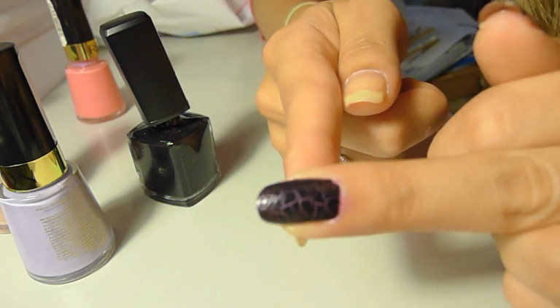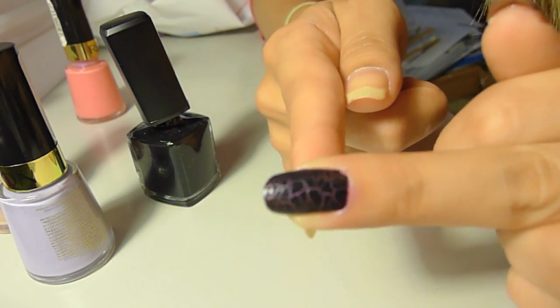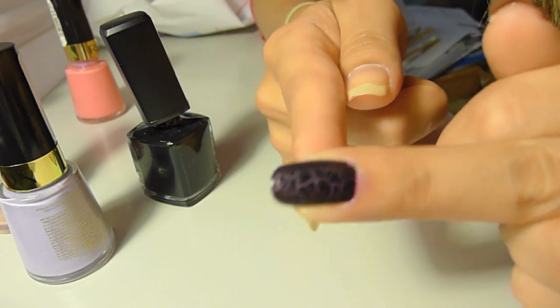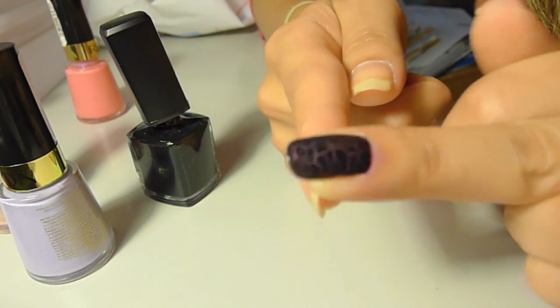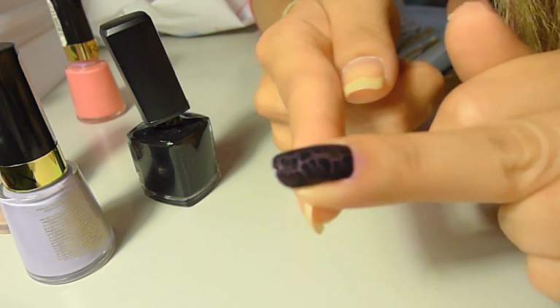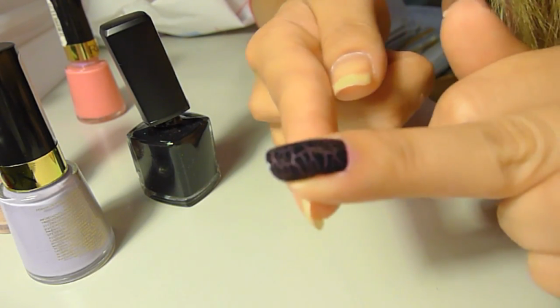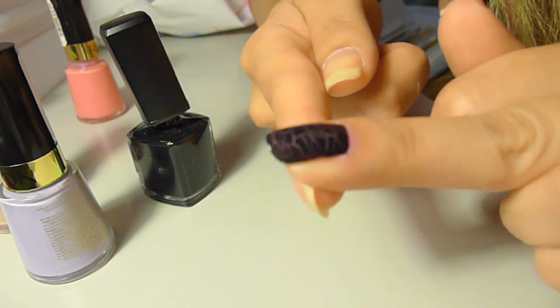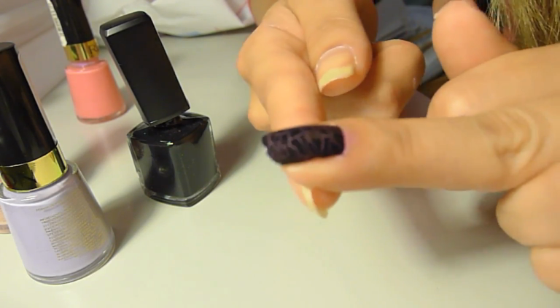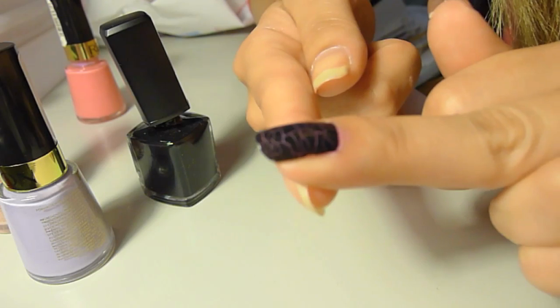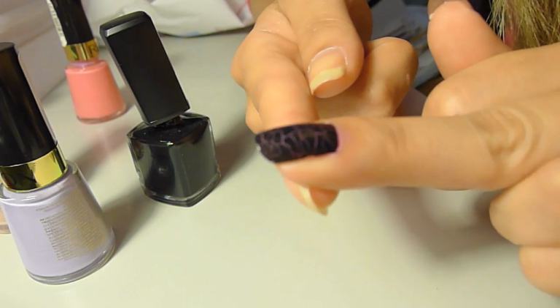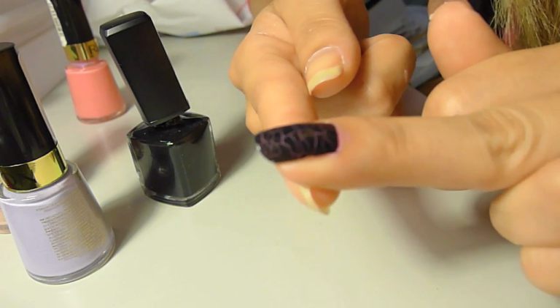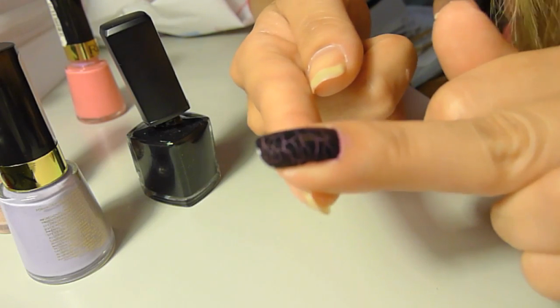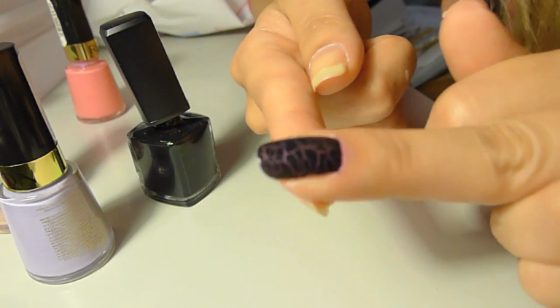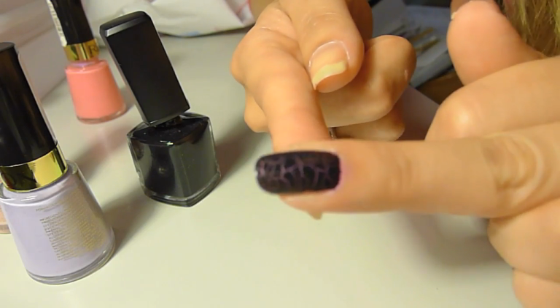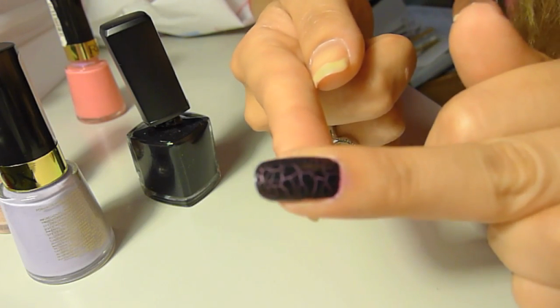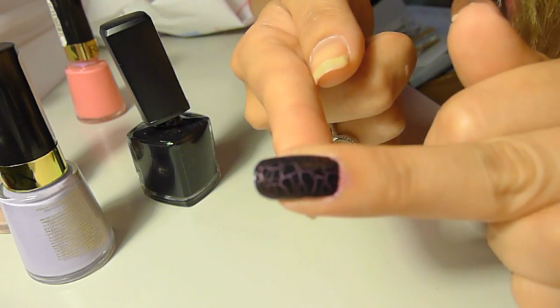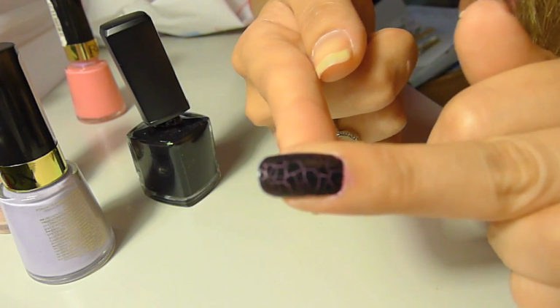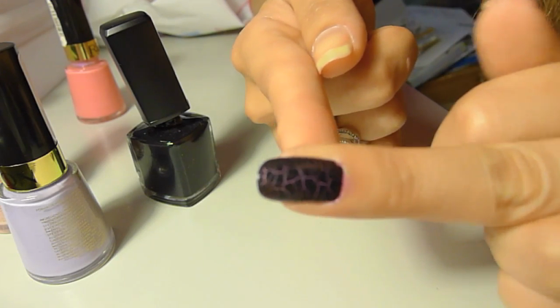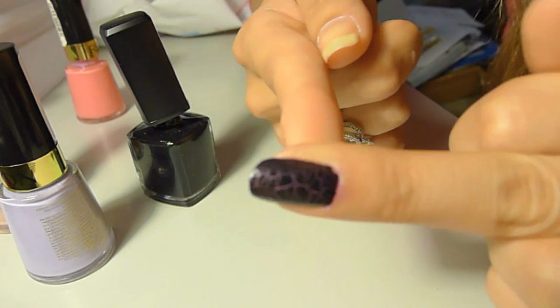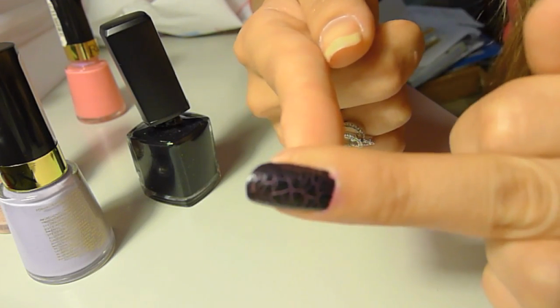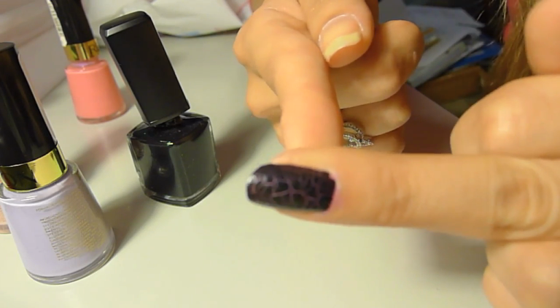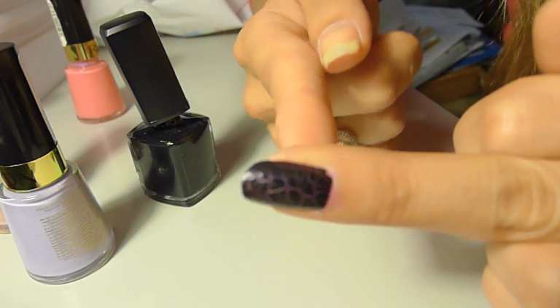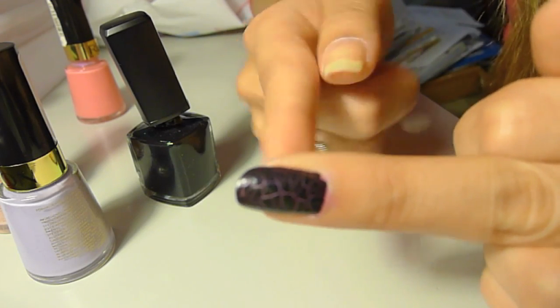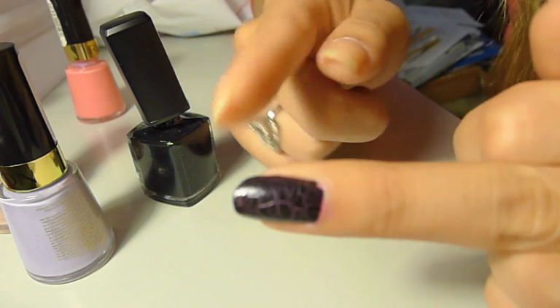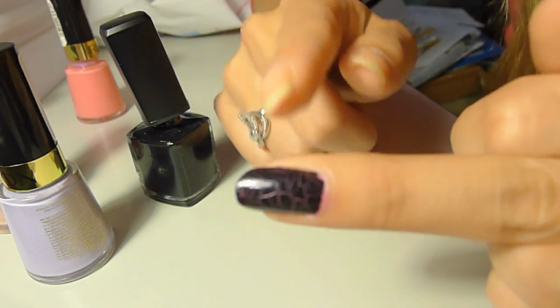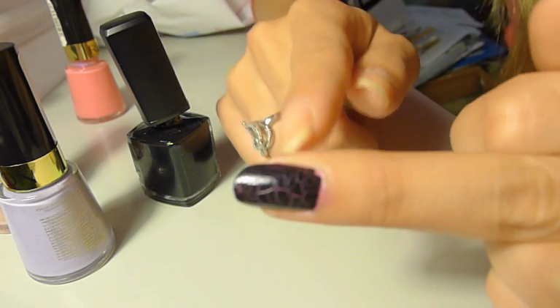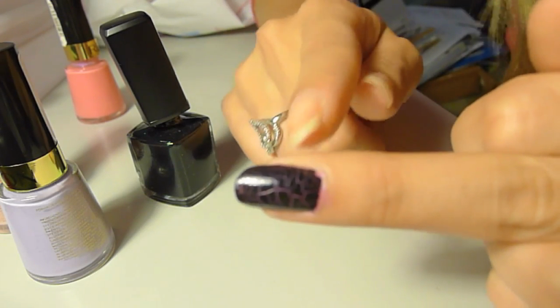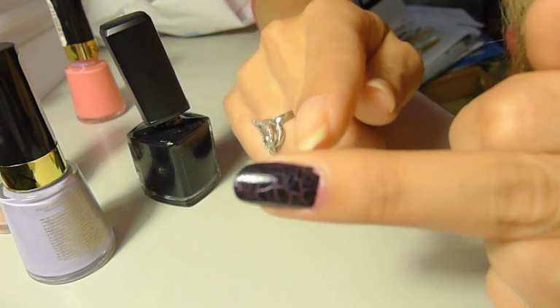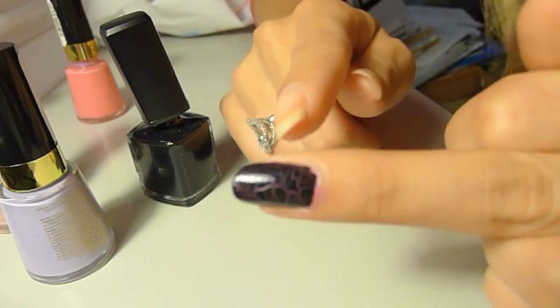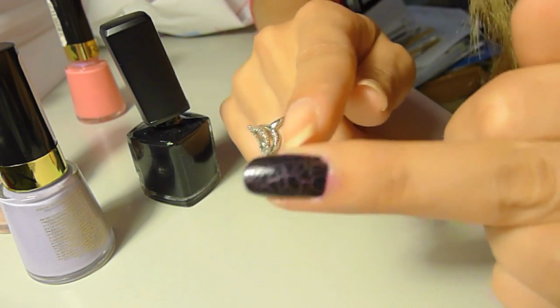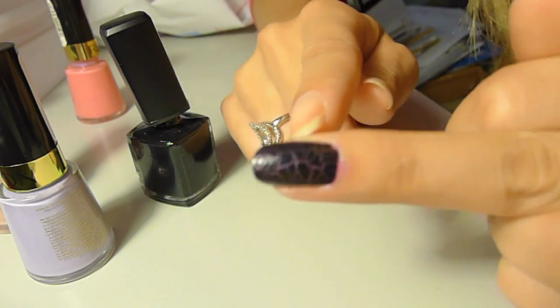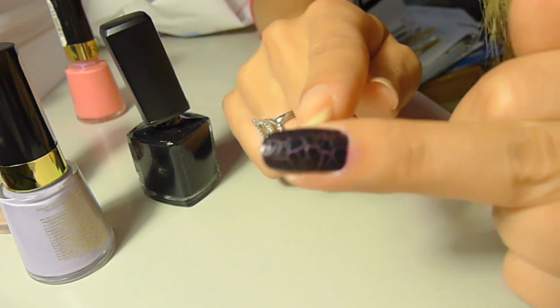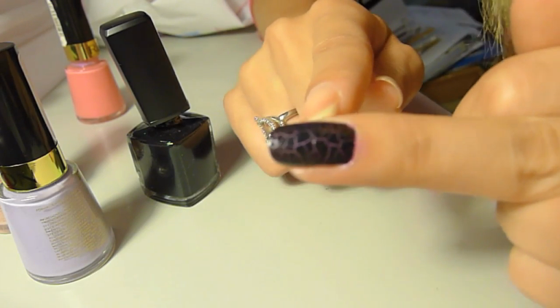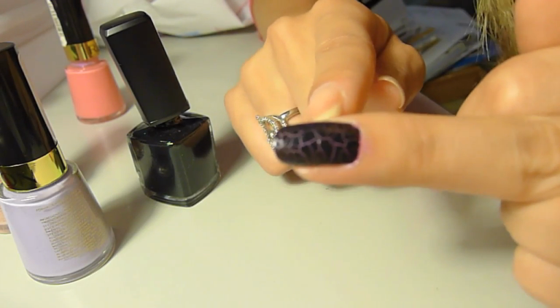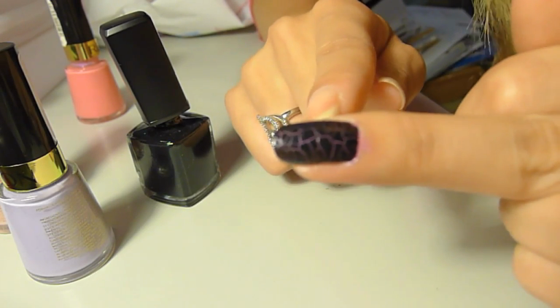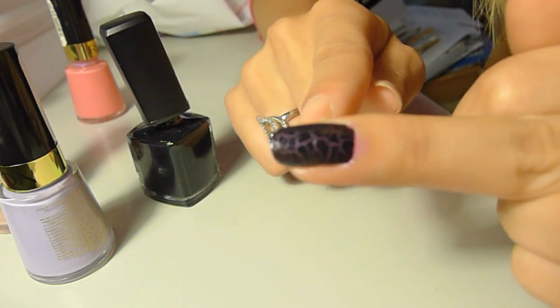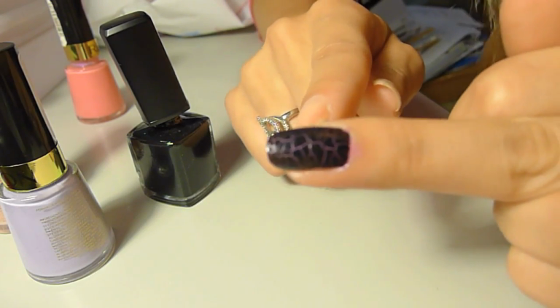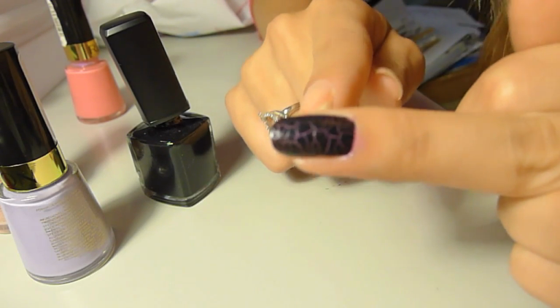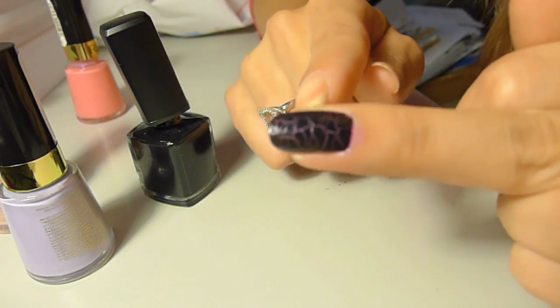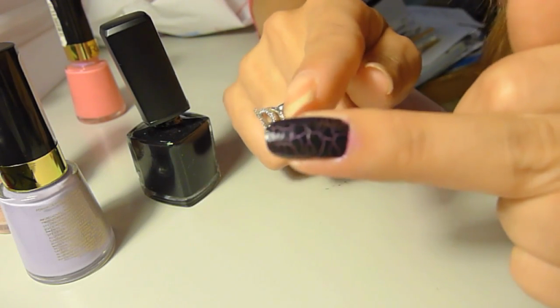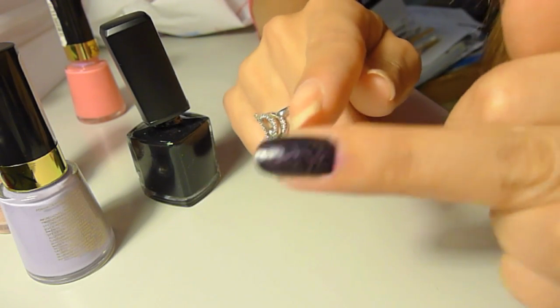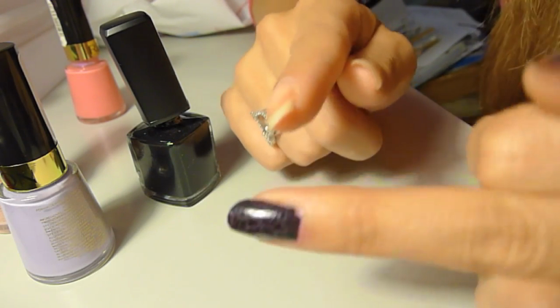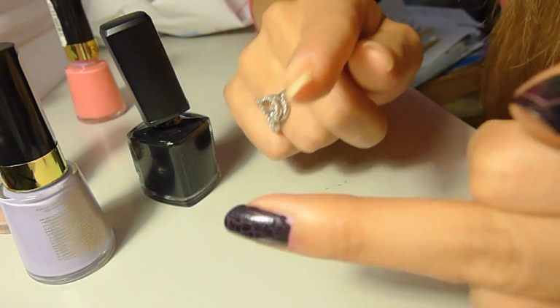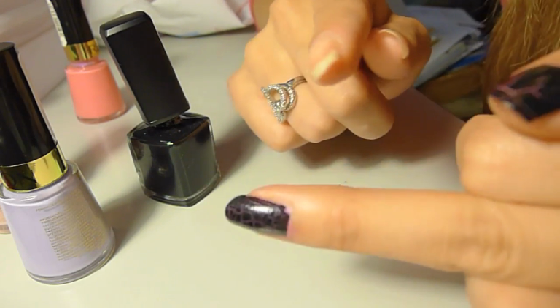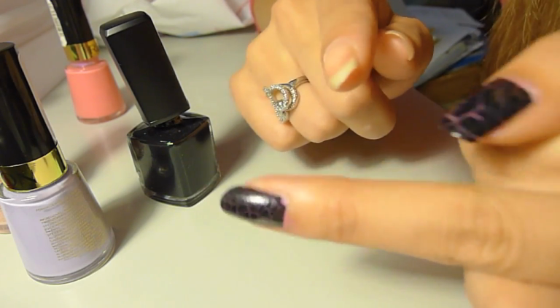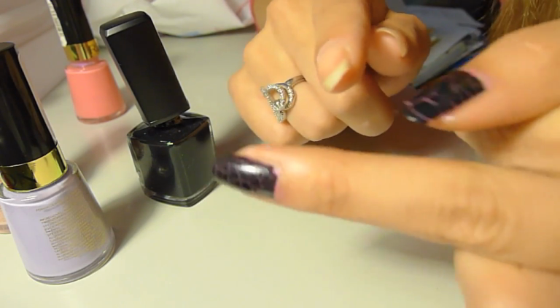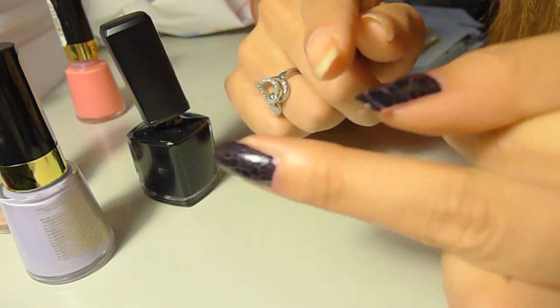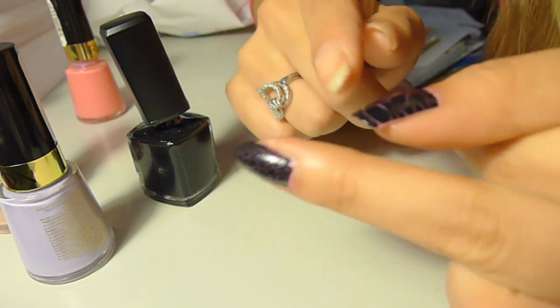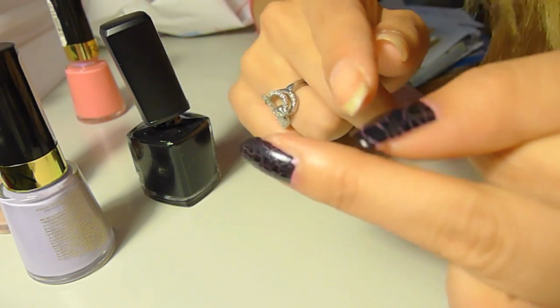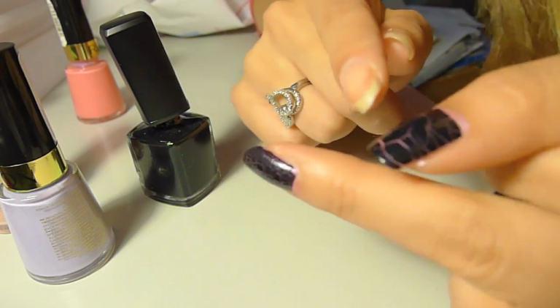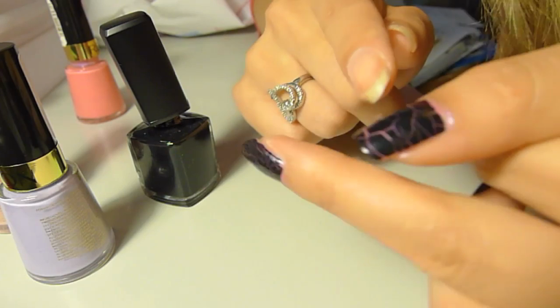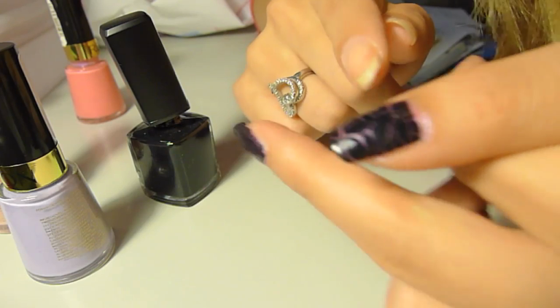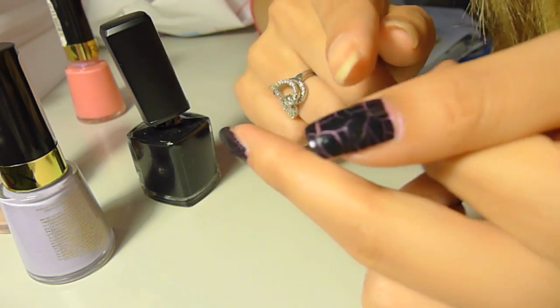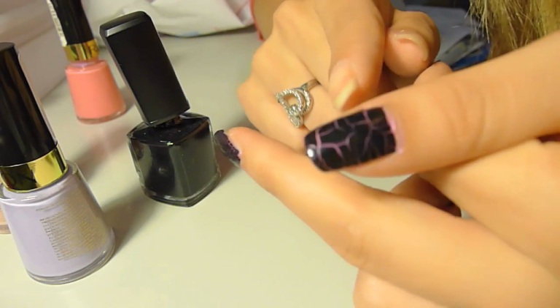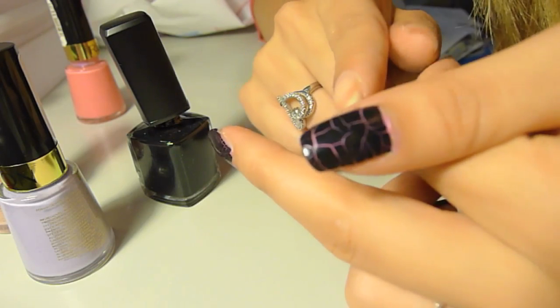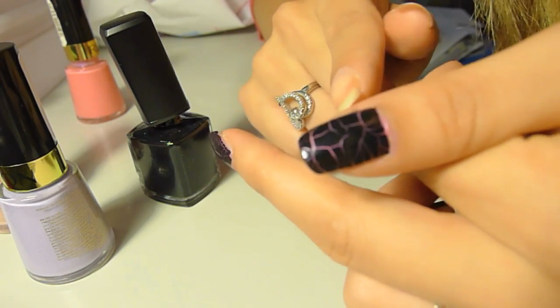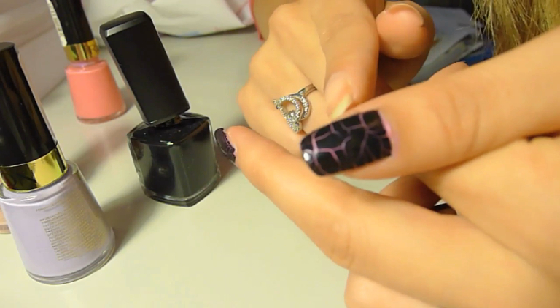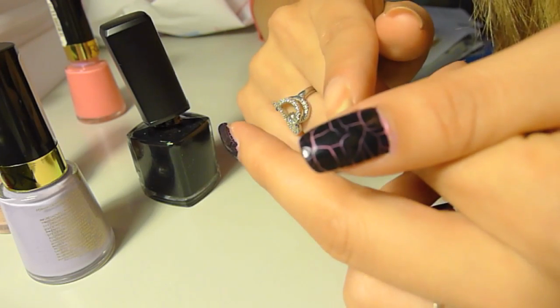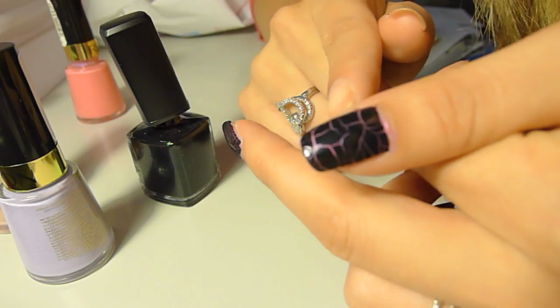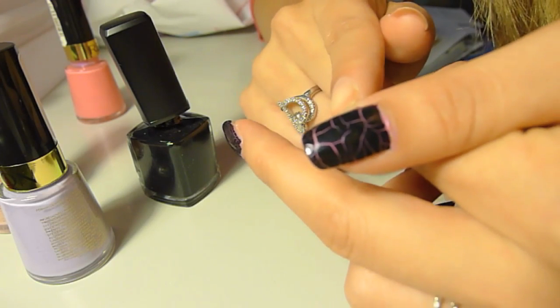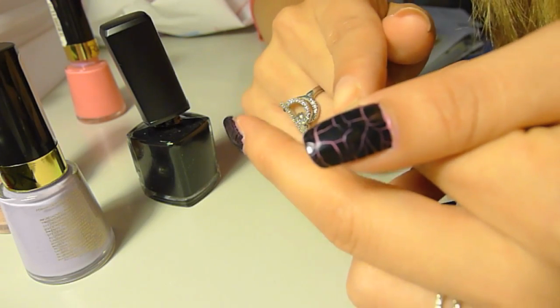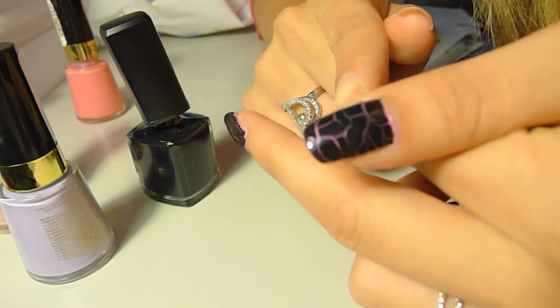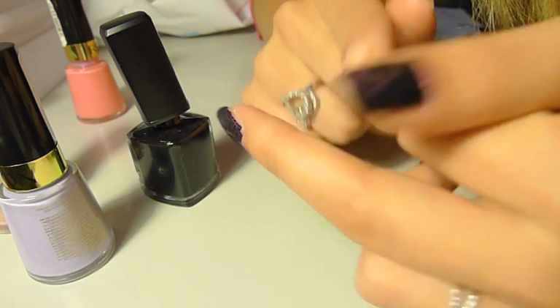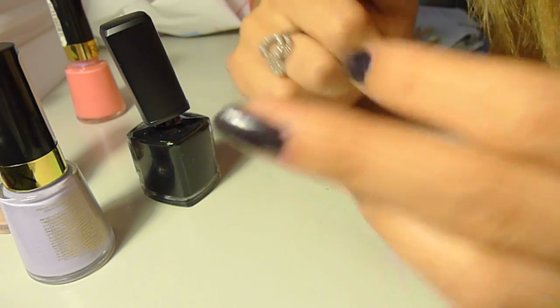This one has a lot more cracks on it, and I kind of don't like this effect as much as the thumb.